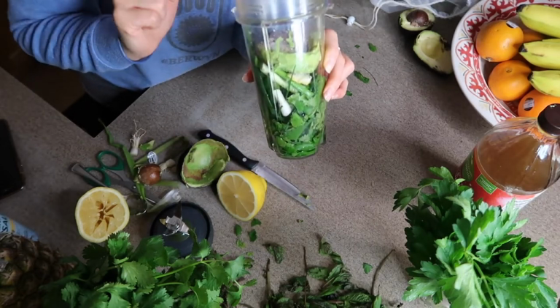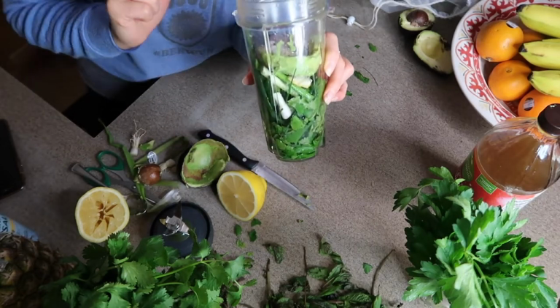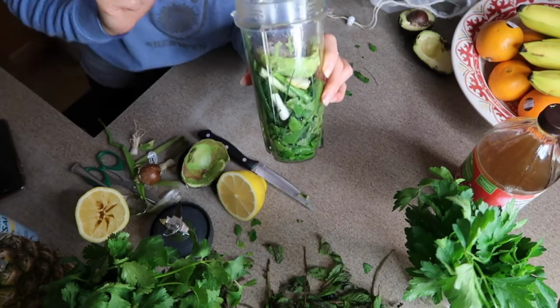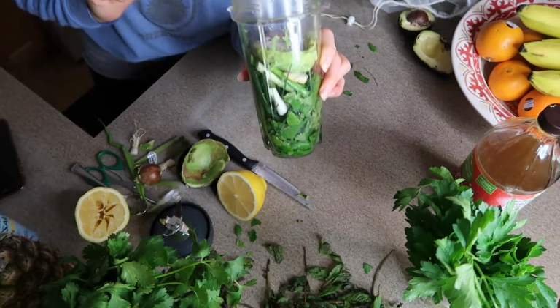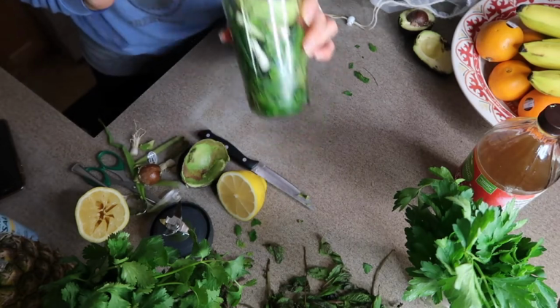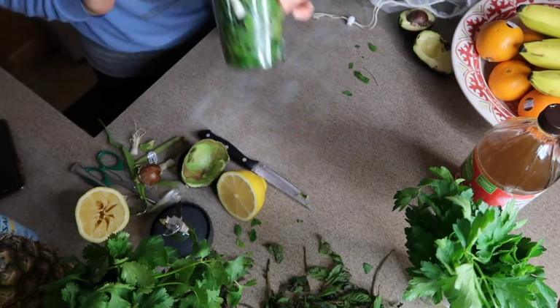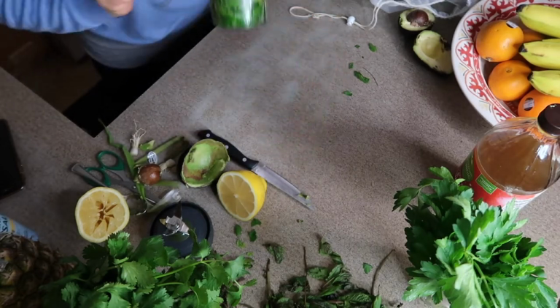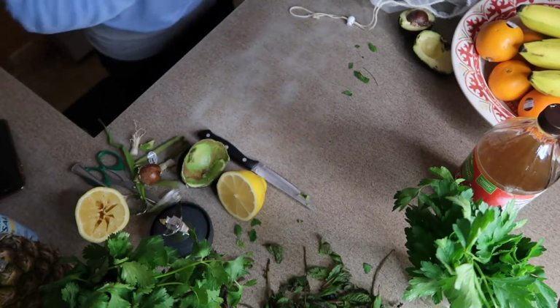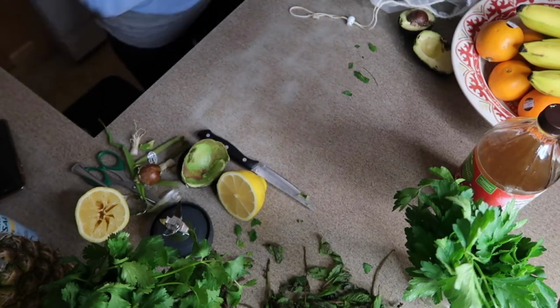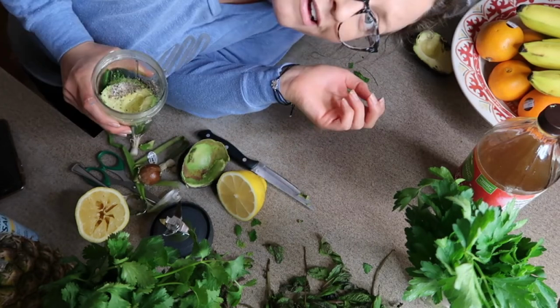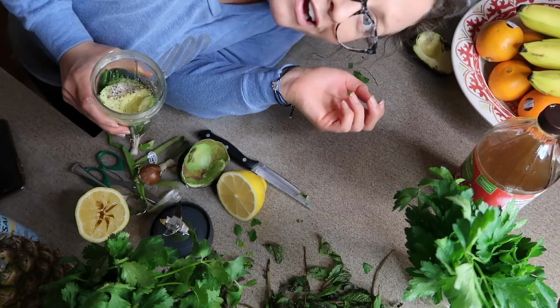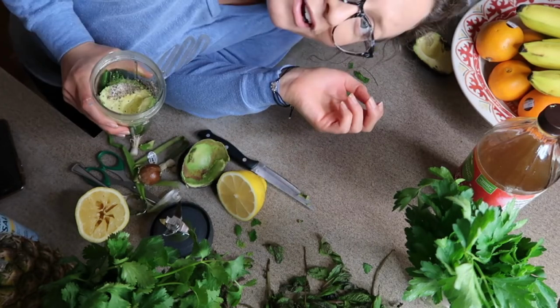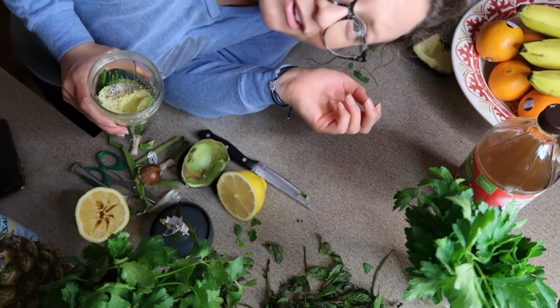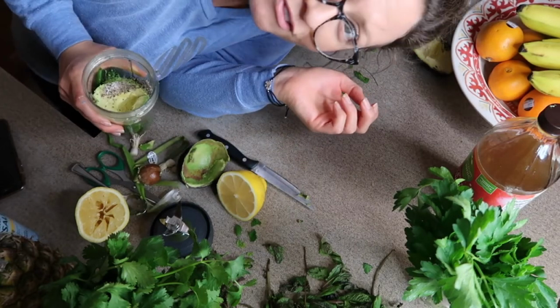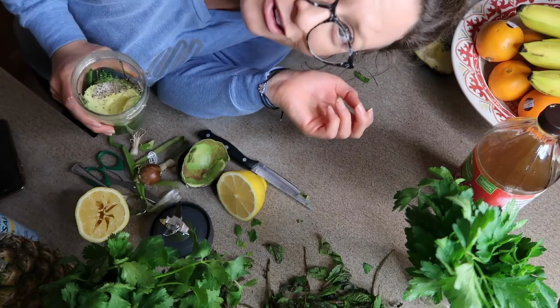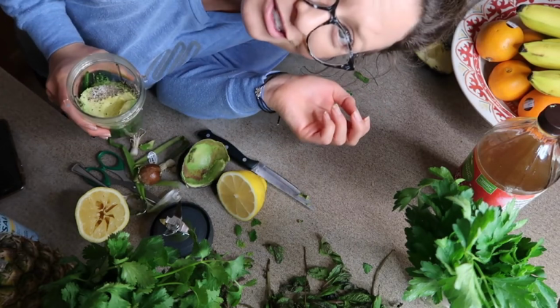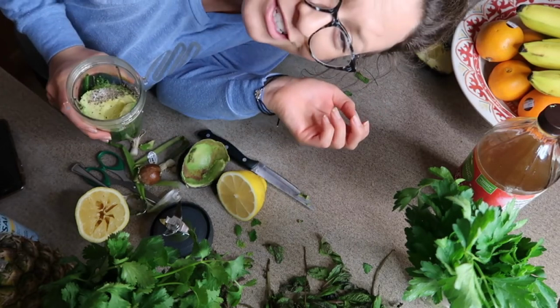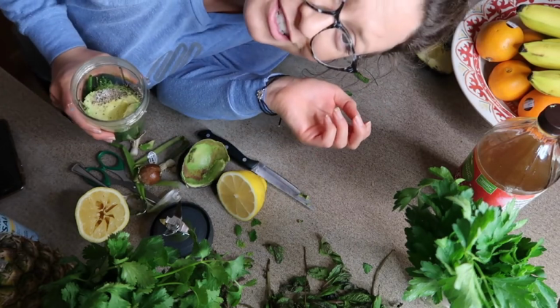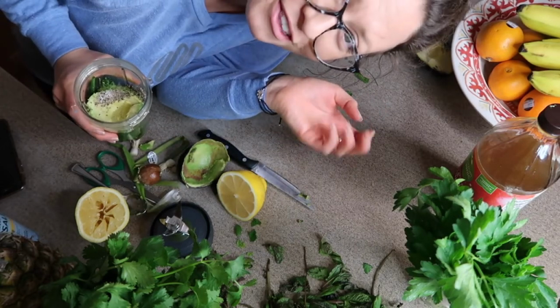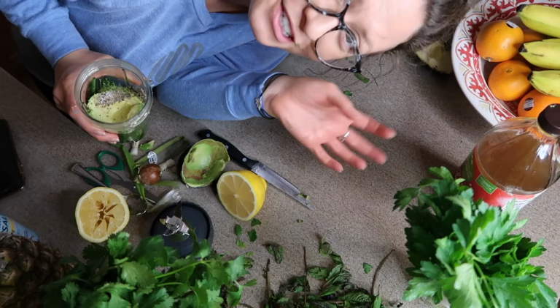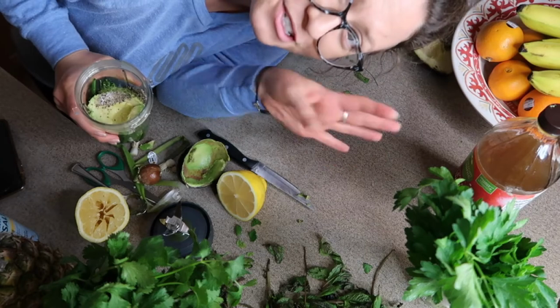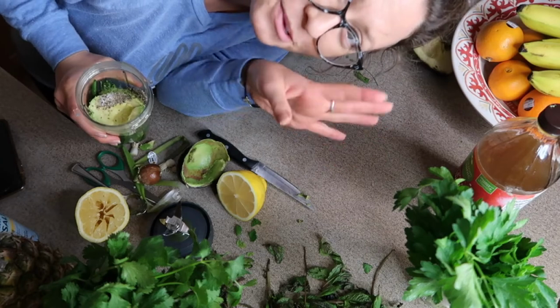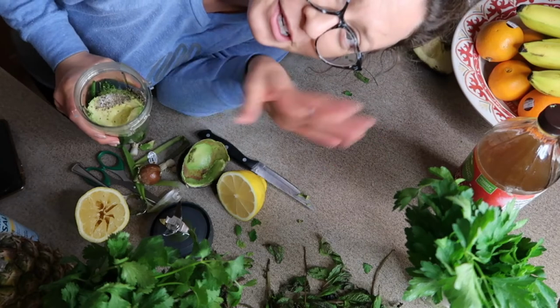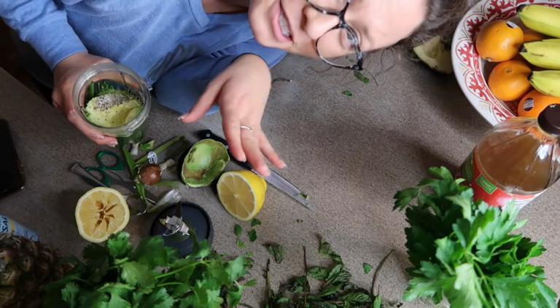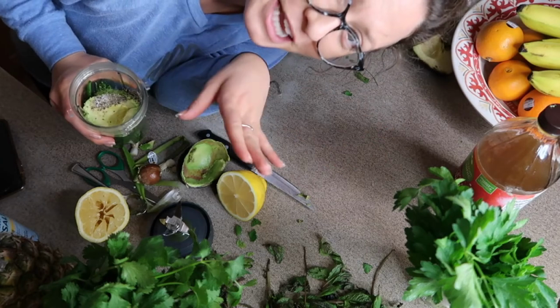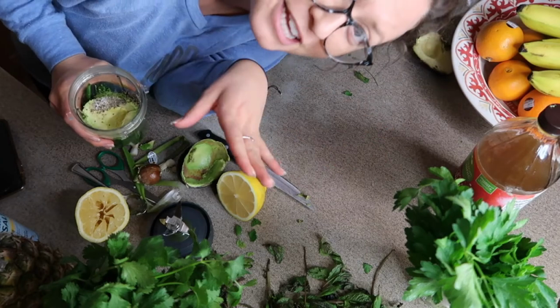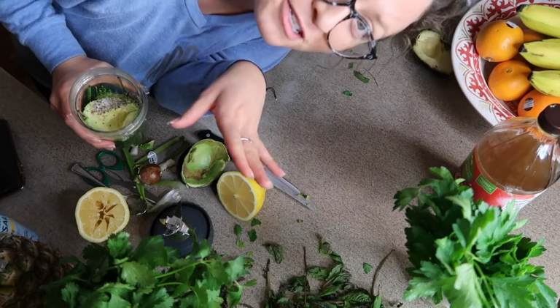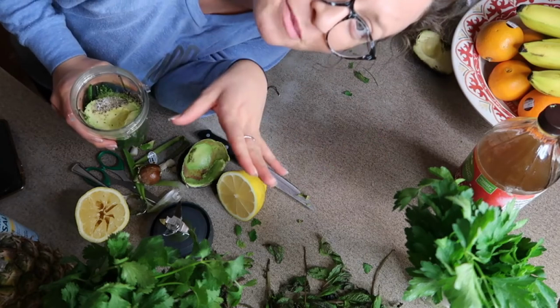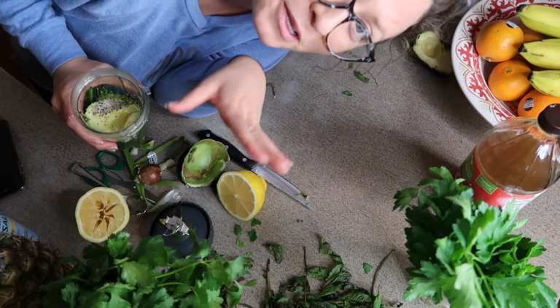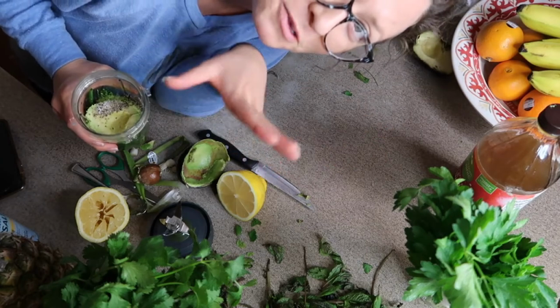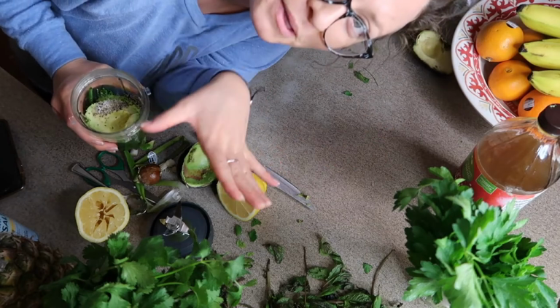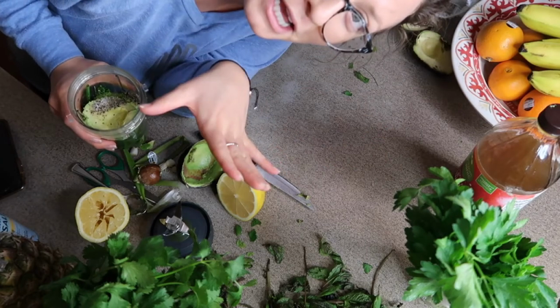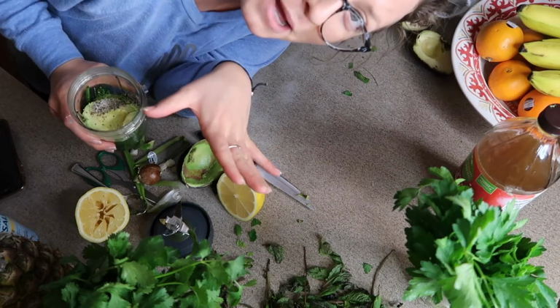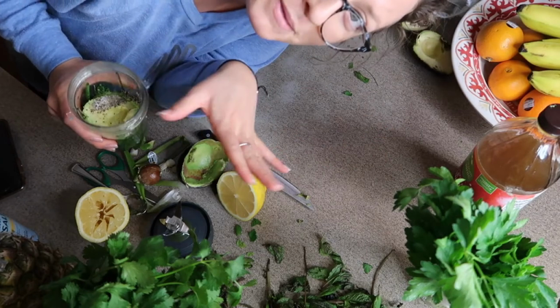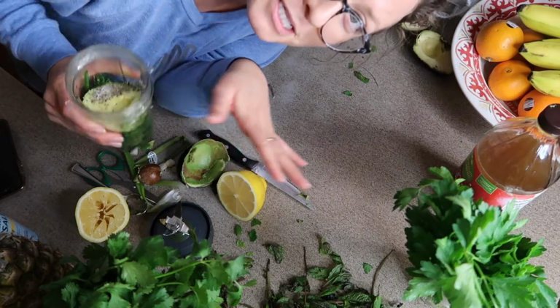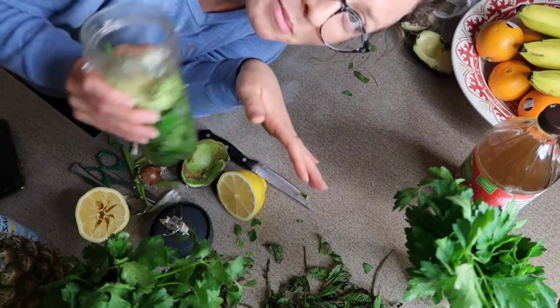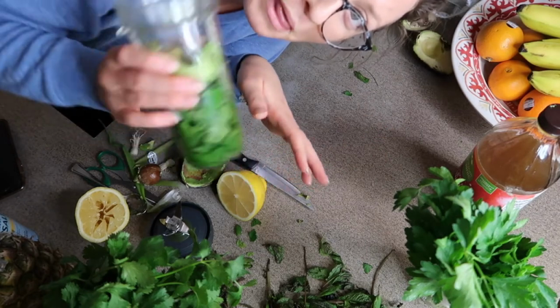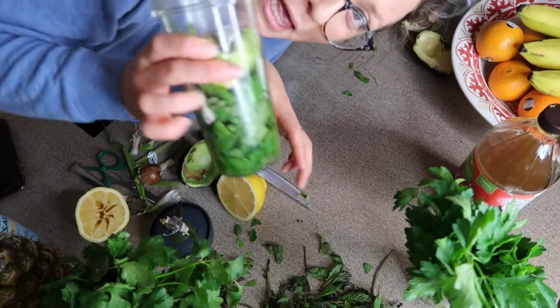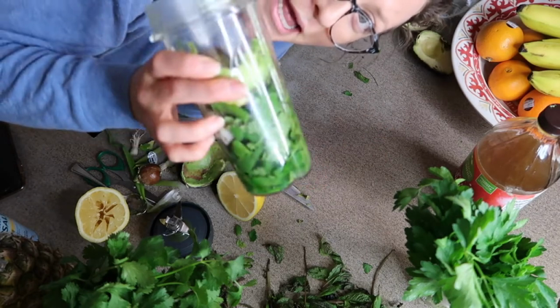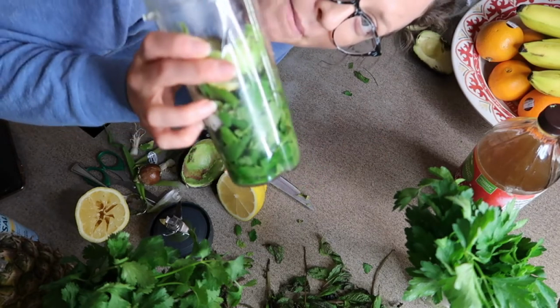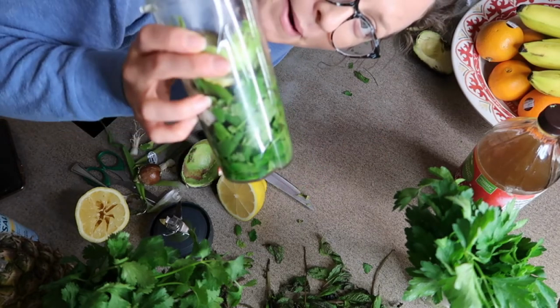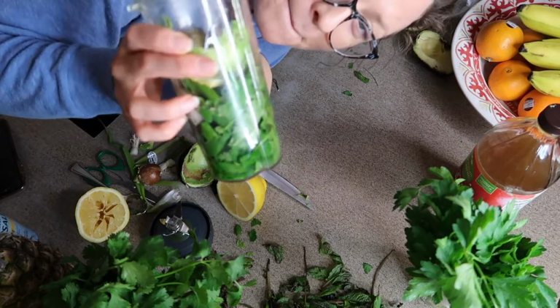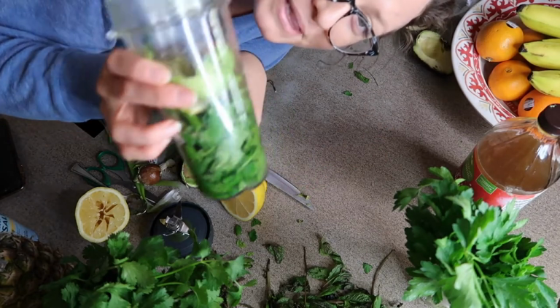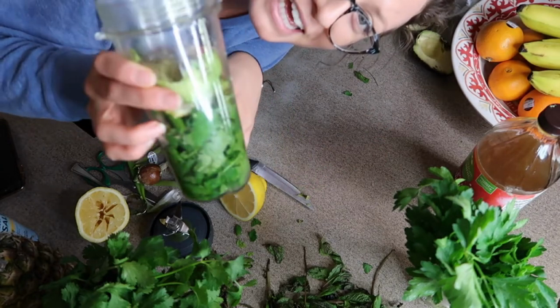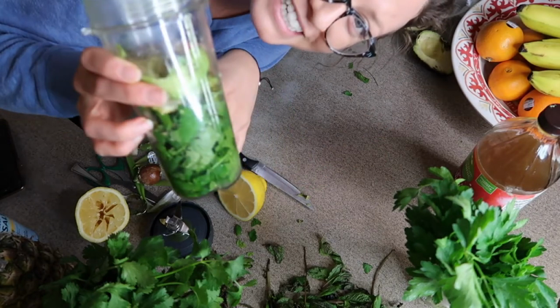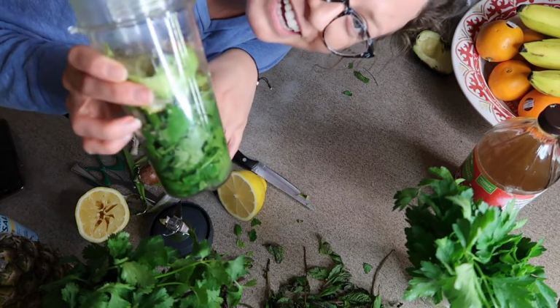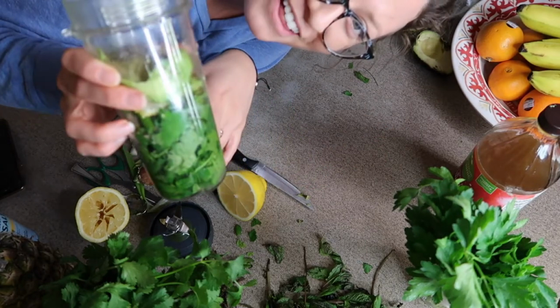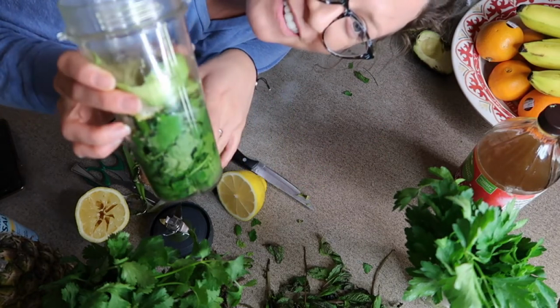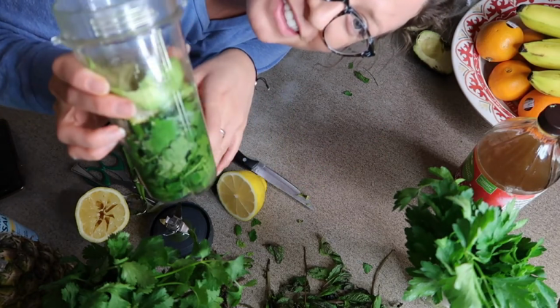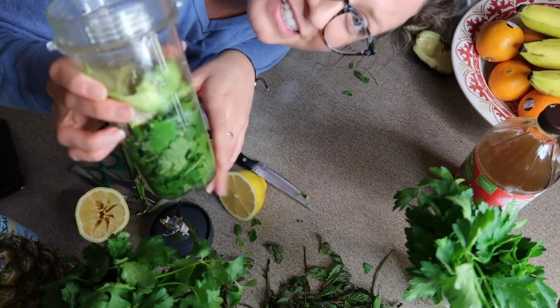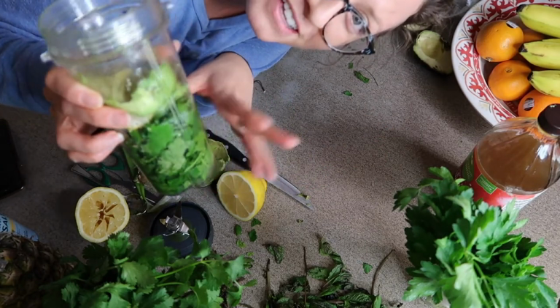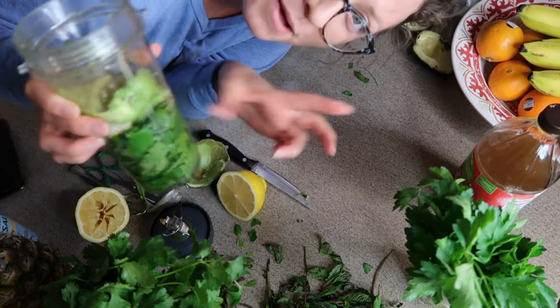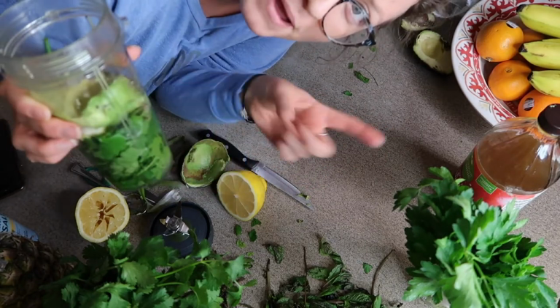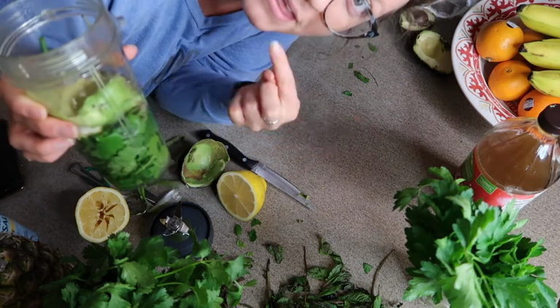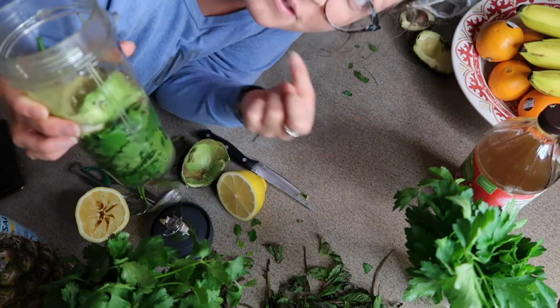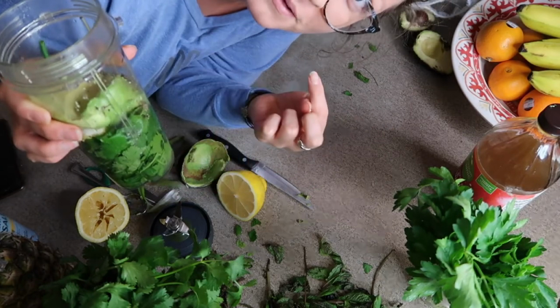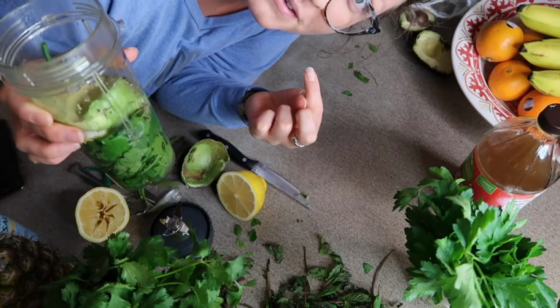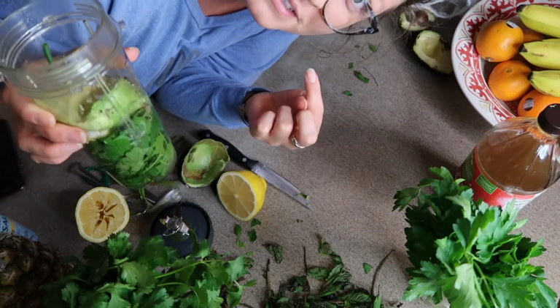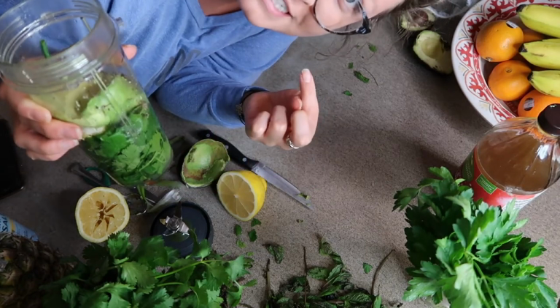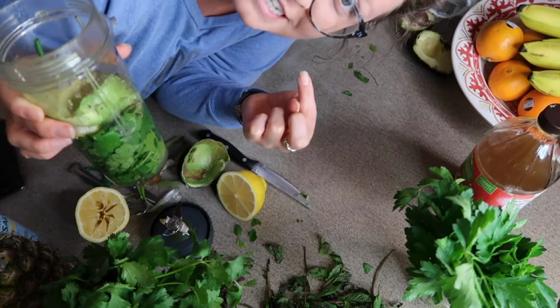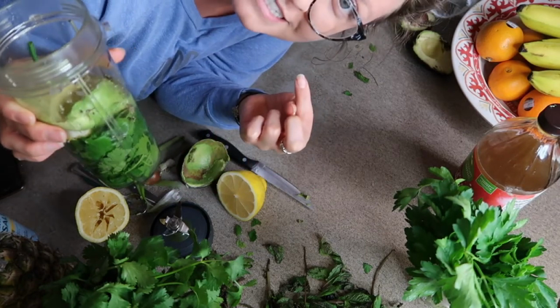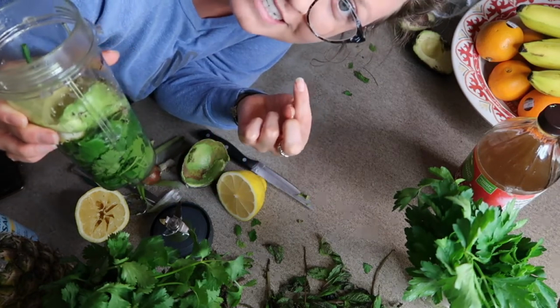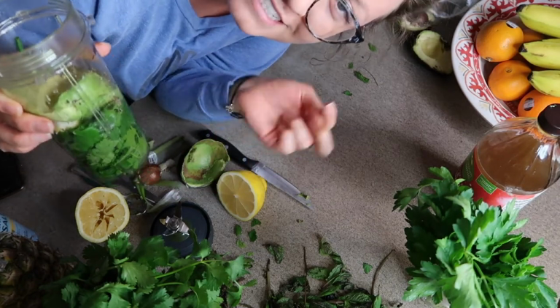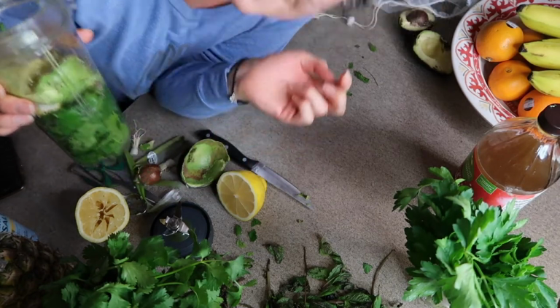To make sure that everything actually blends together — because if I just pop this on we'd get nowhere — I'm gonna fill it with a decent amount of water. Alright folks, this is where your taste buds really come into play. I'm gonna blend all of this up and then we'll give it a taste test.